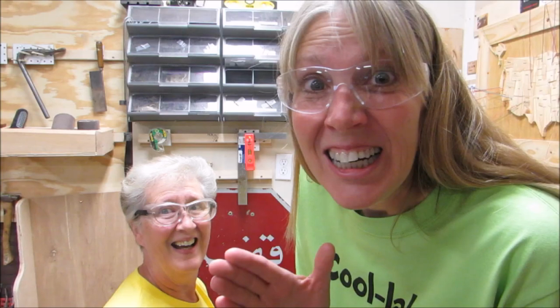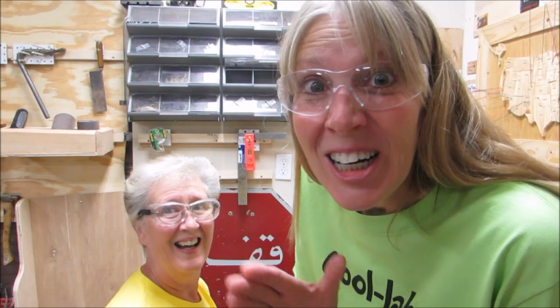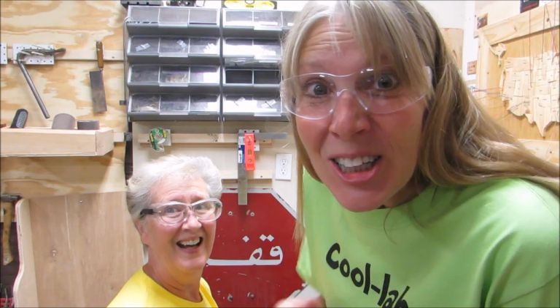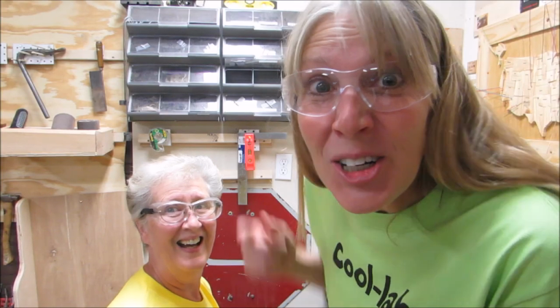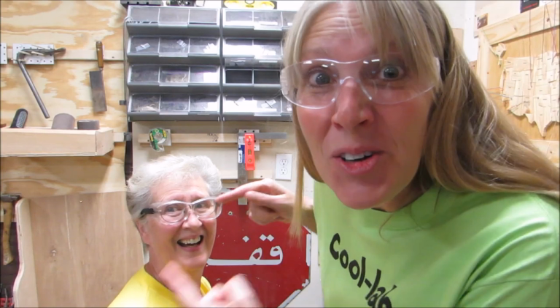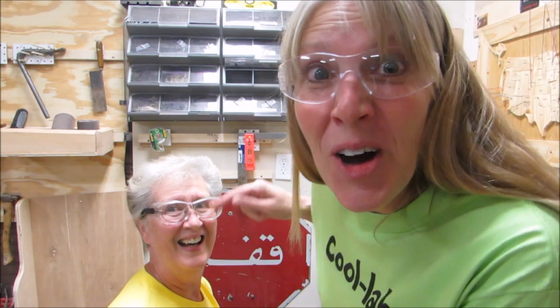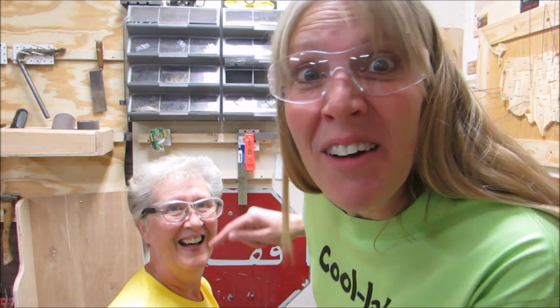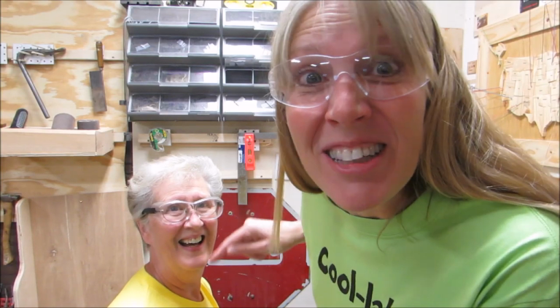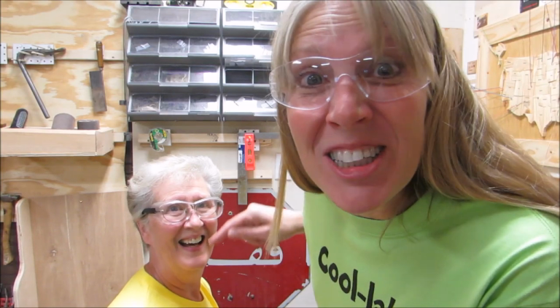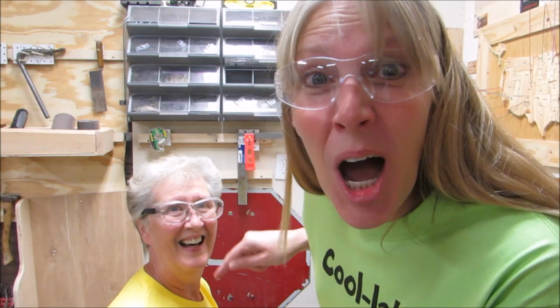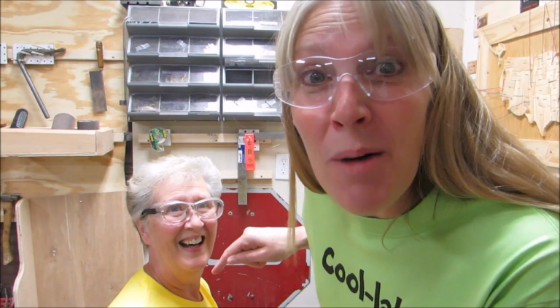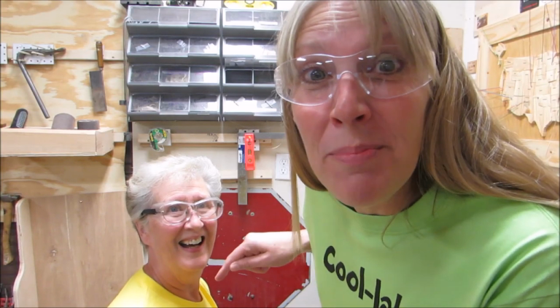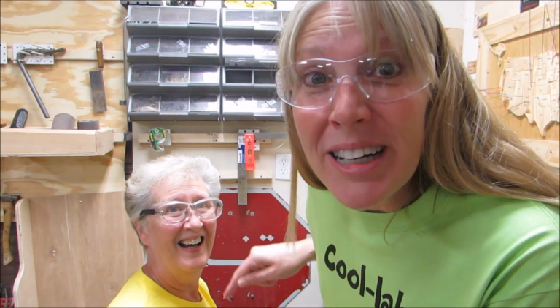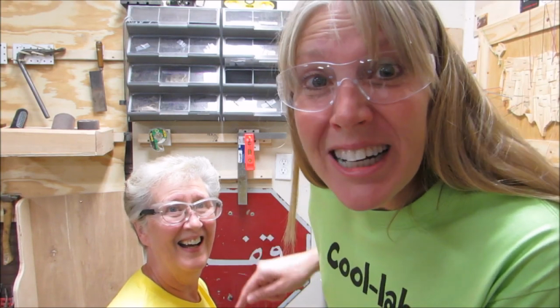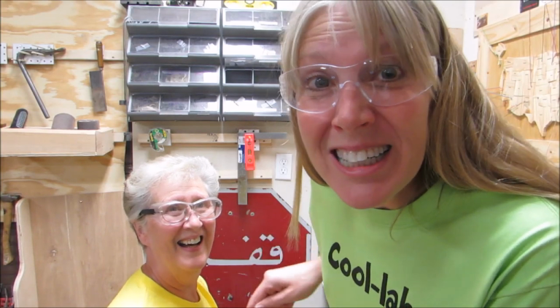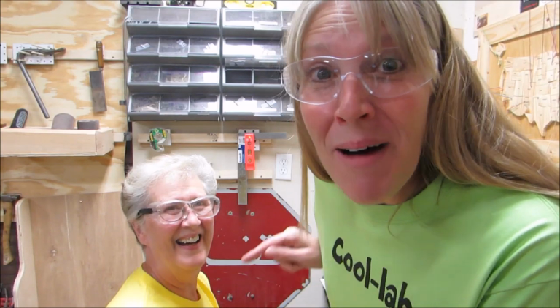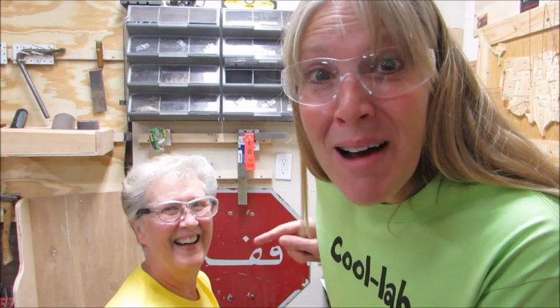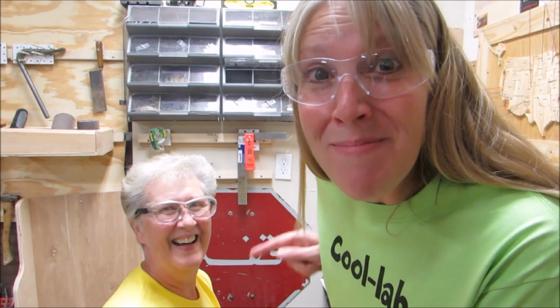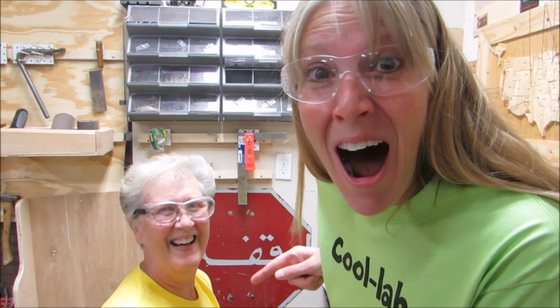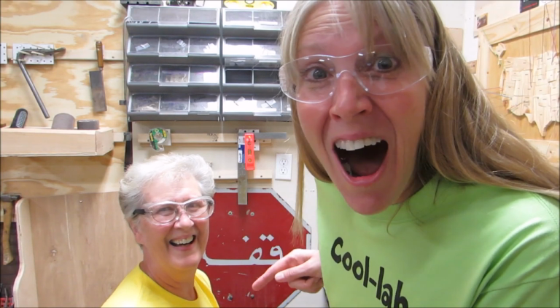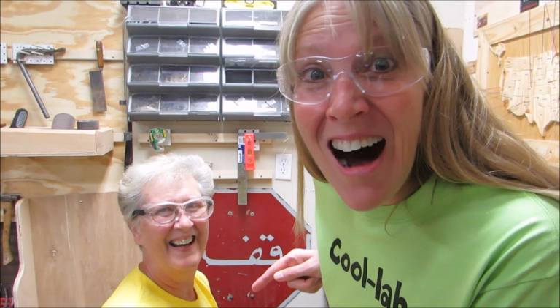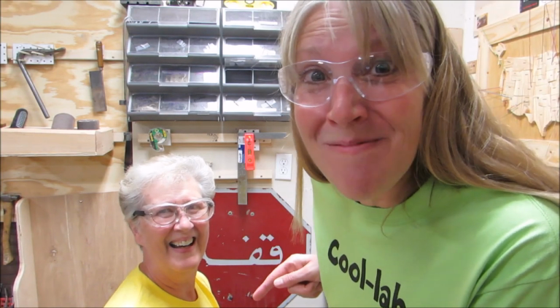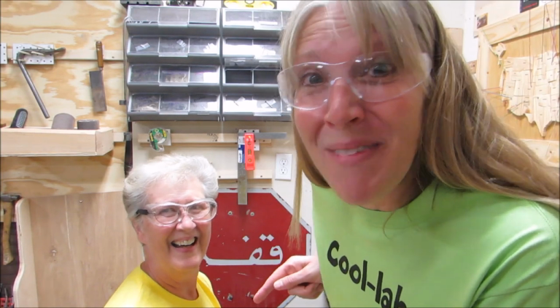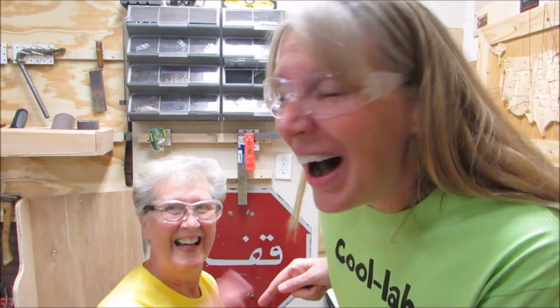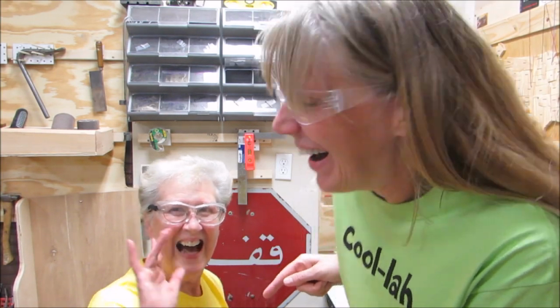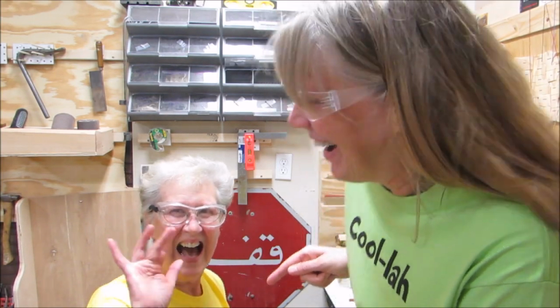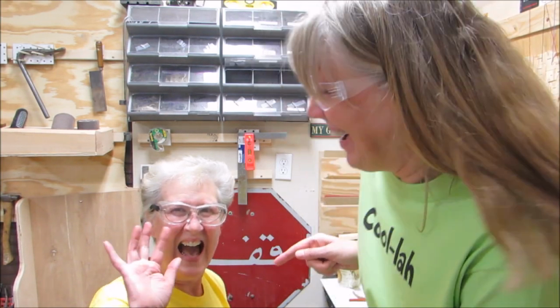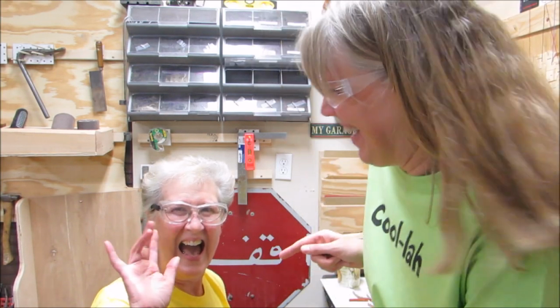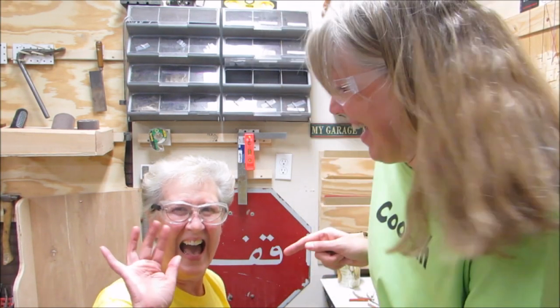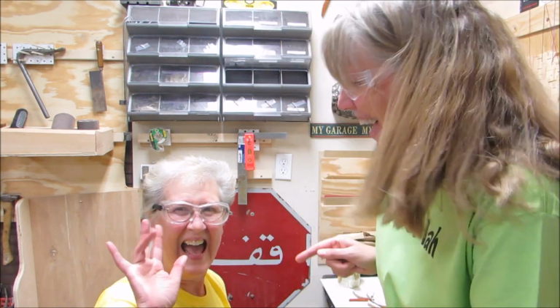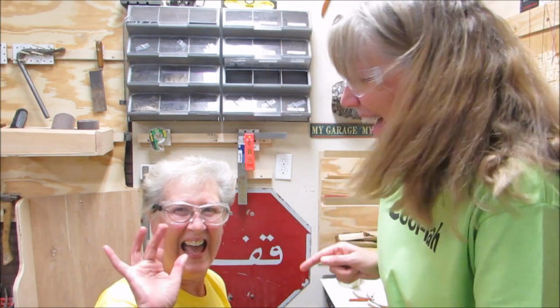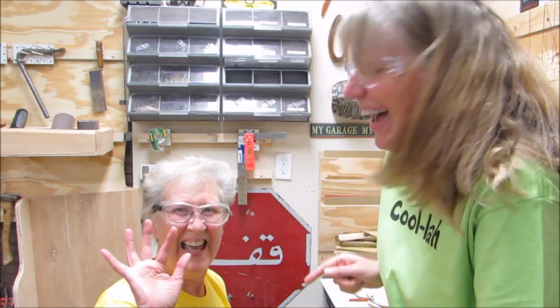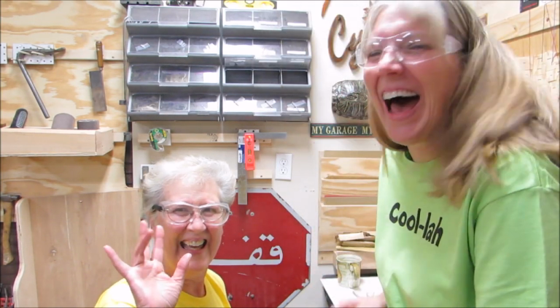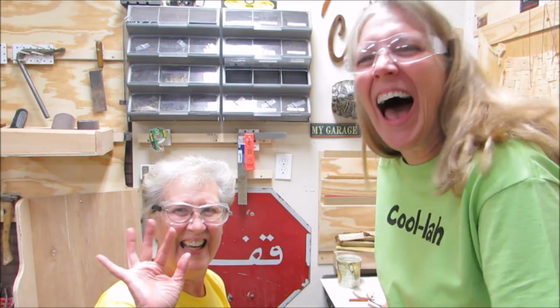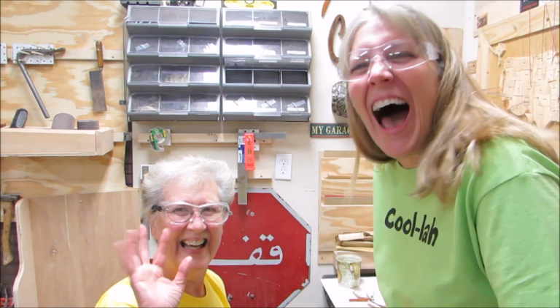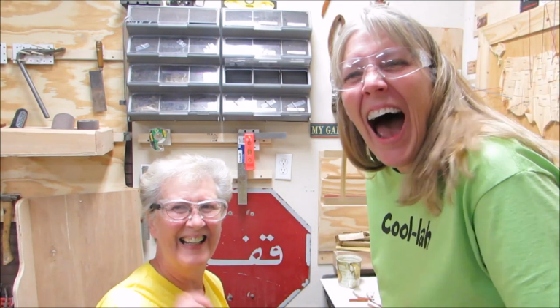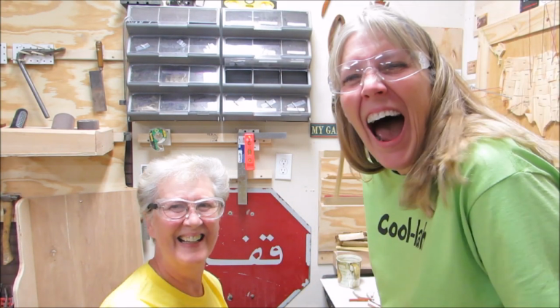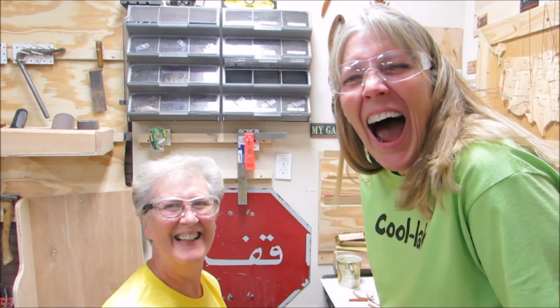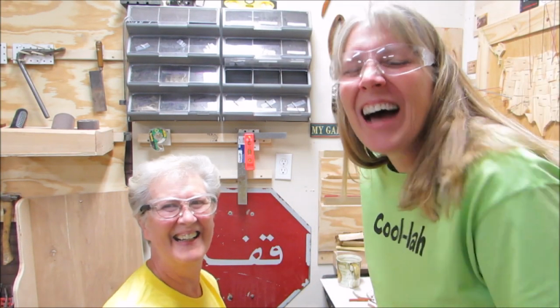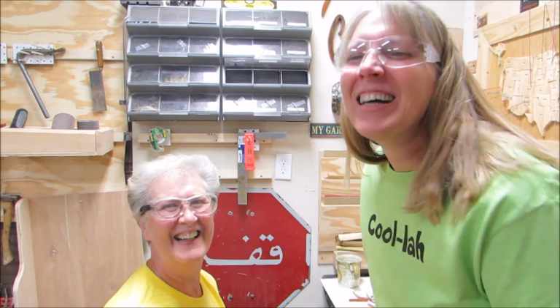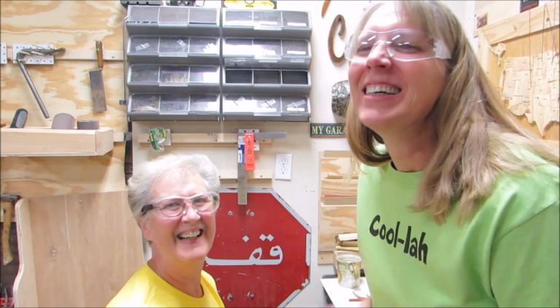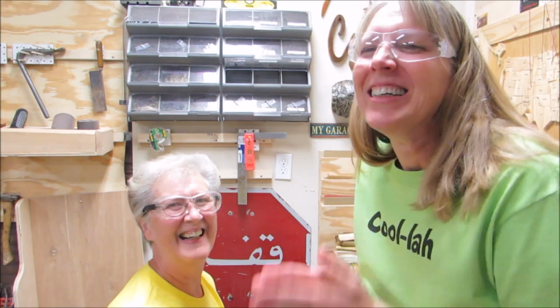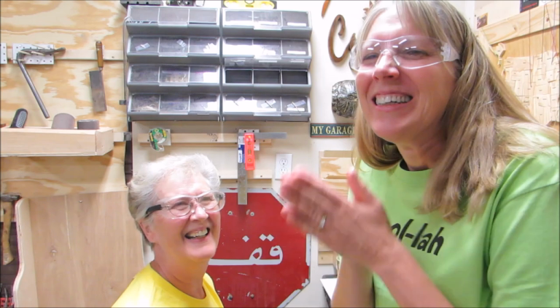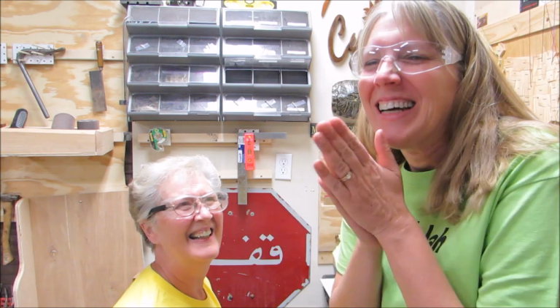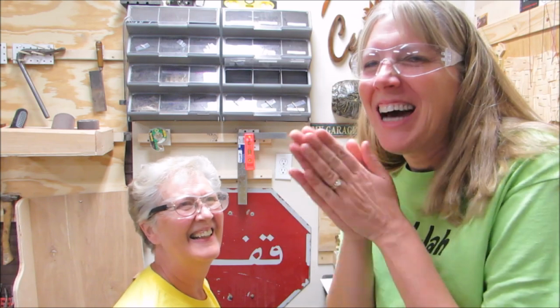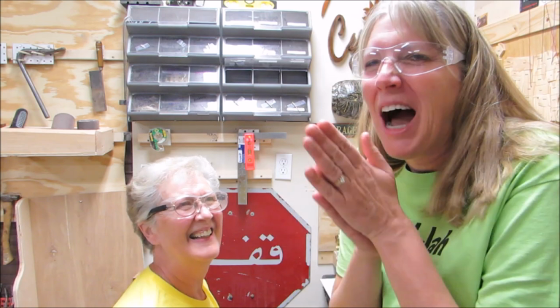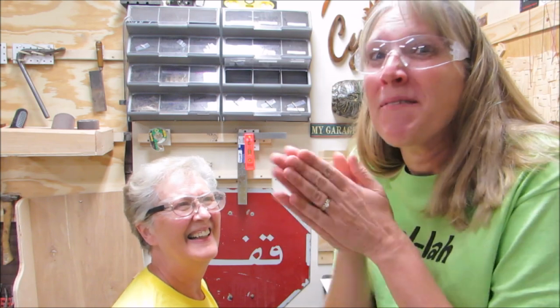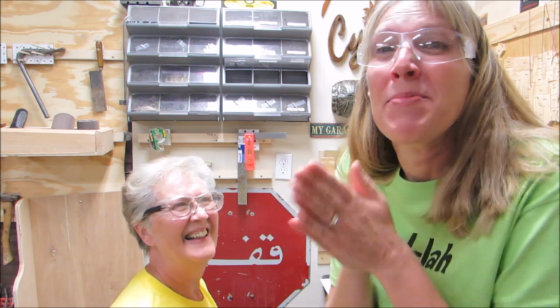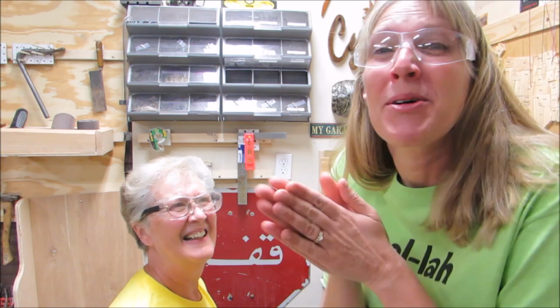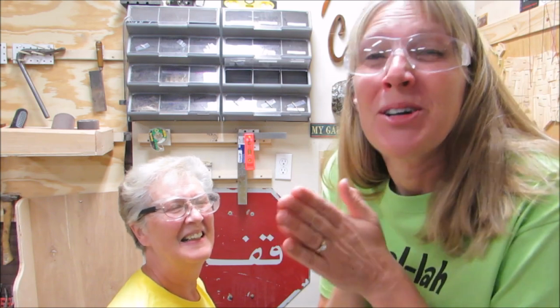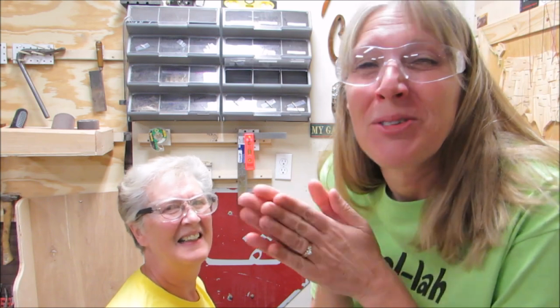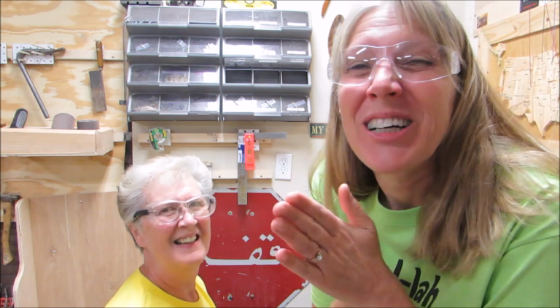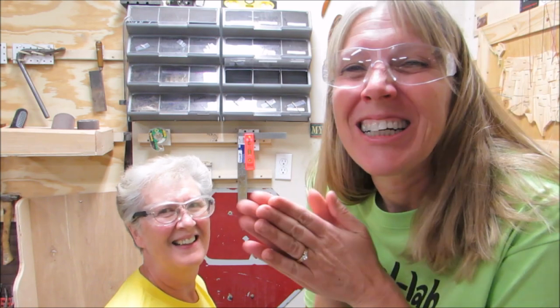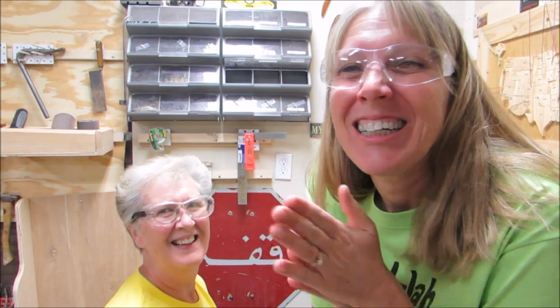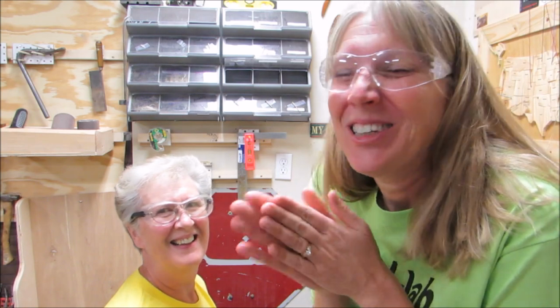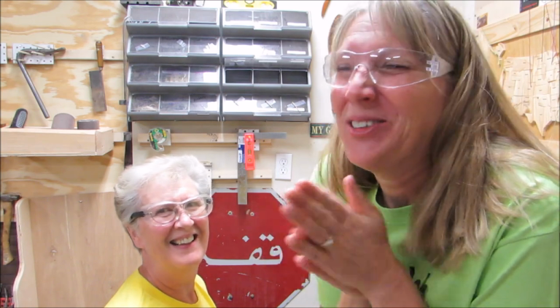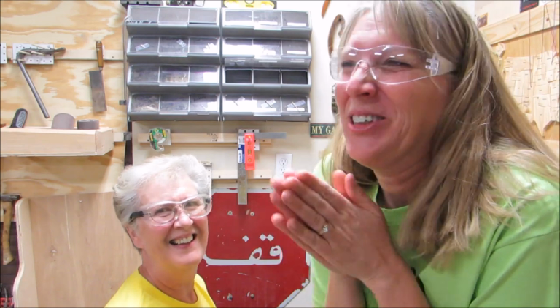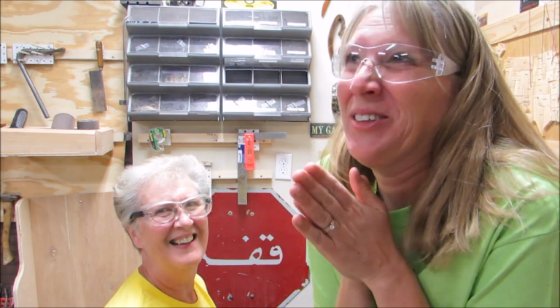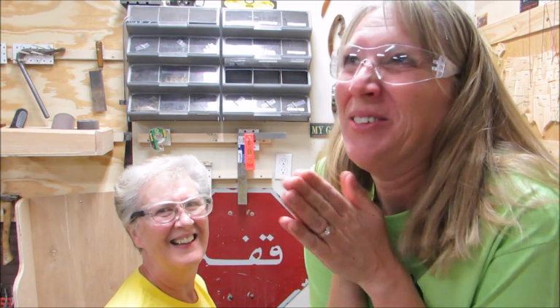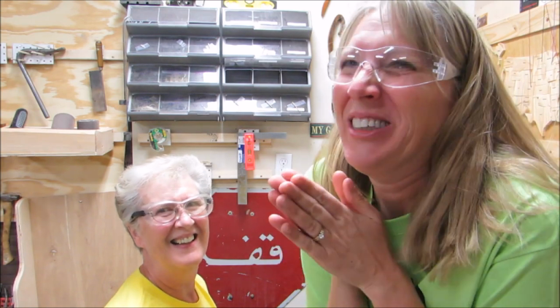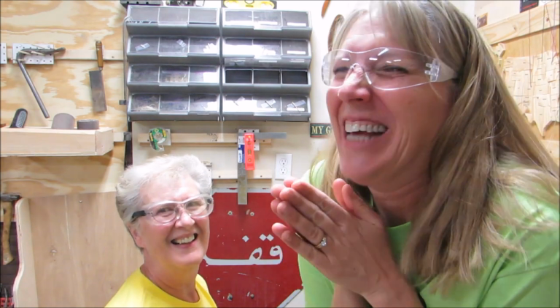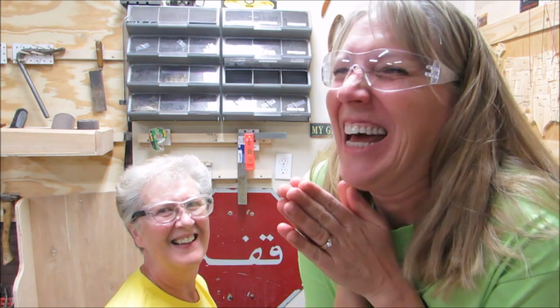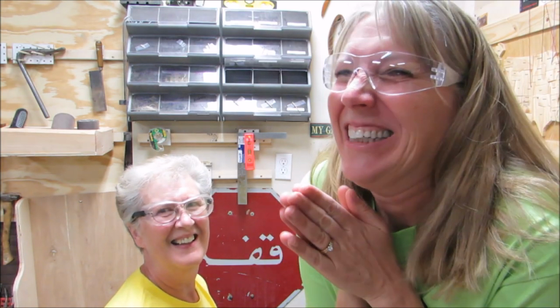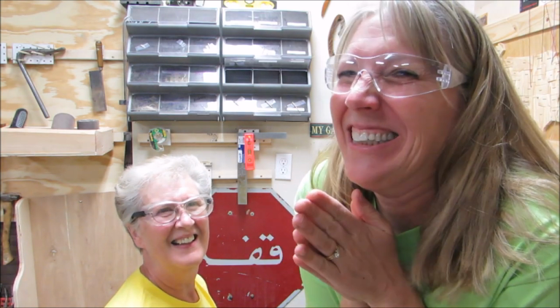Look who I have in the shop! It's my mom! Hi! I'm gonna put her to work doing some sanding.